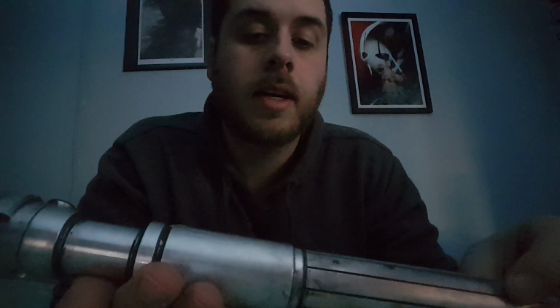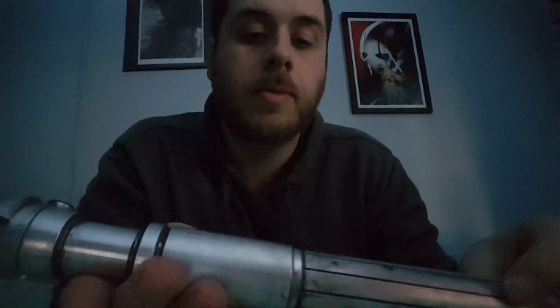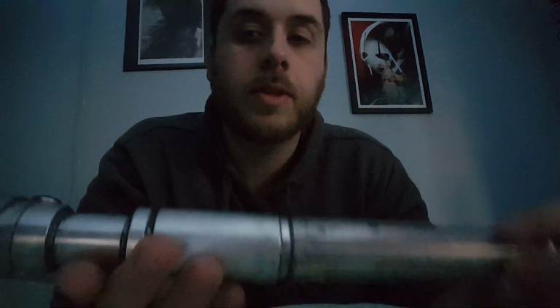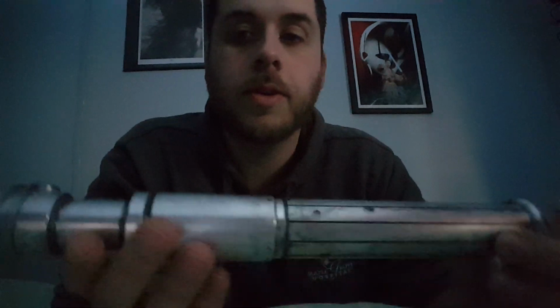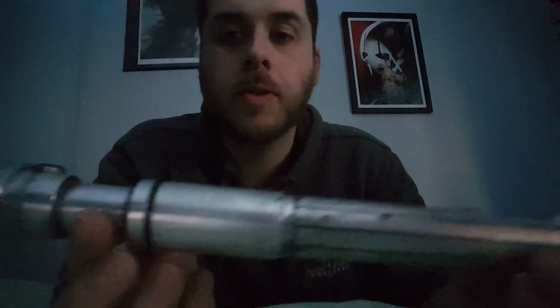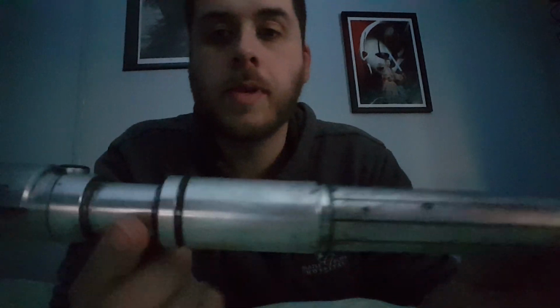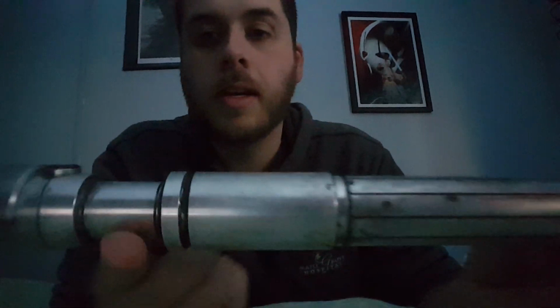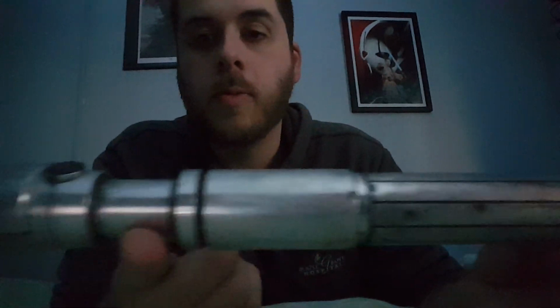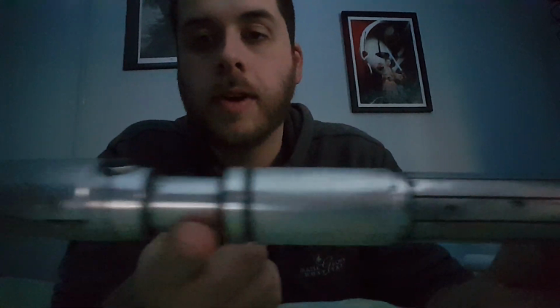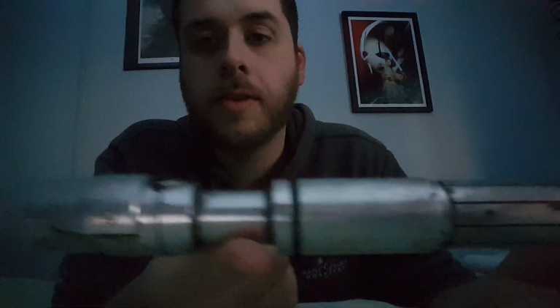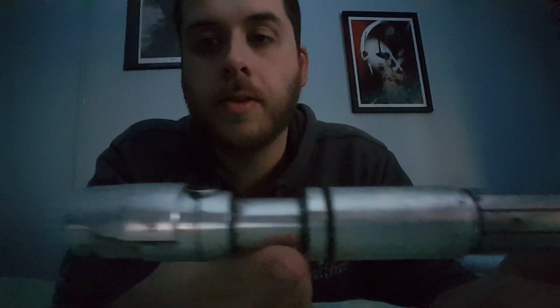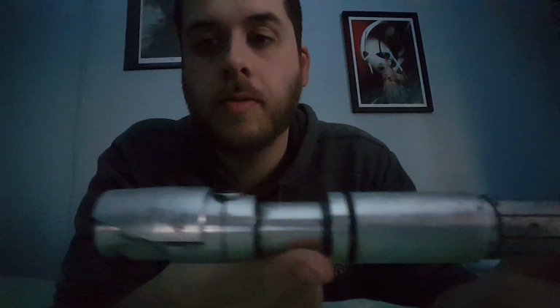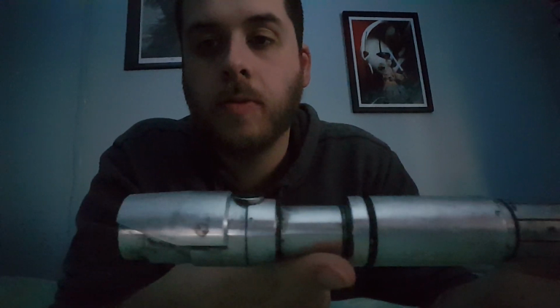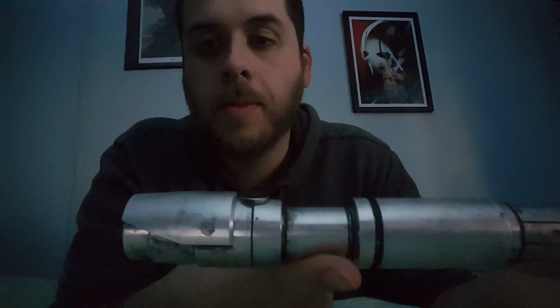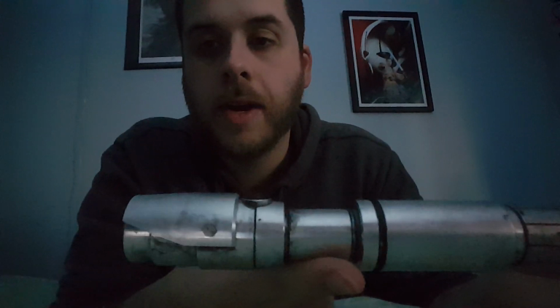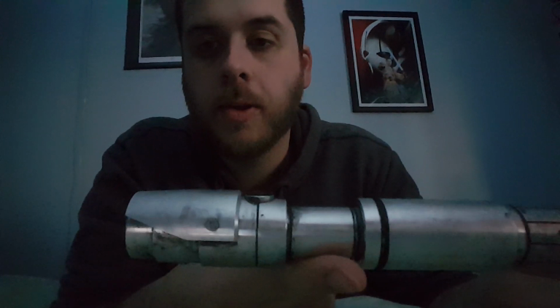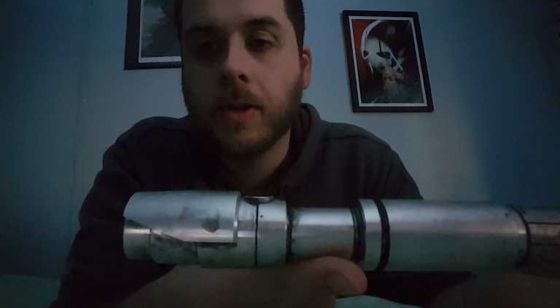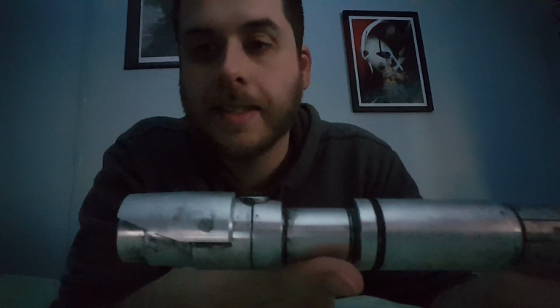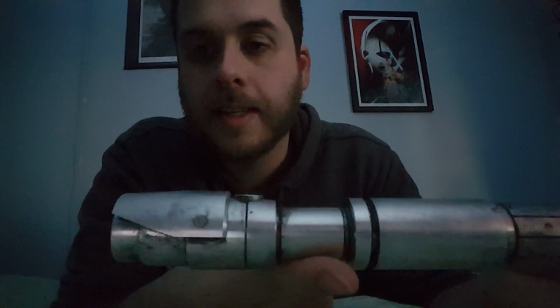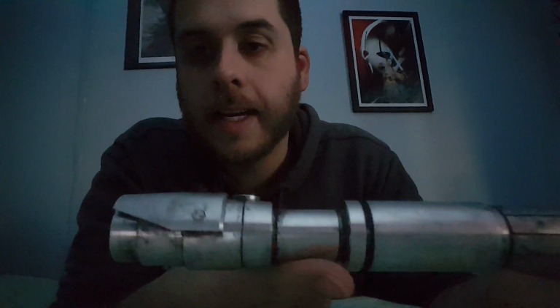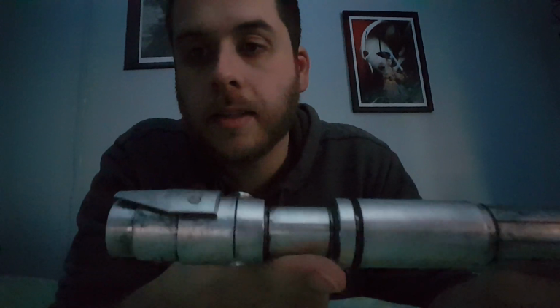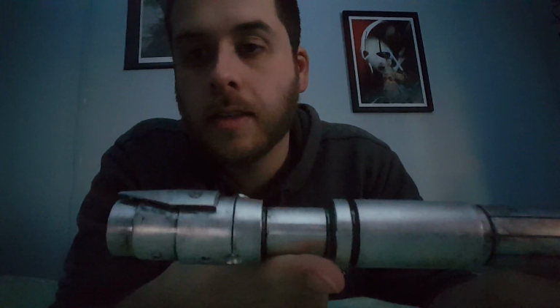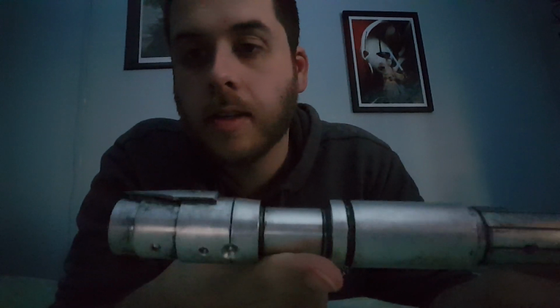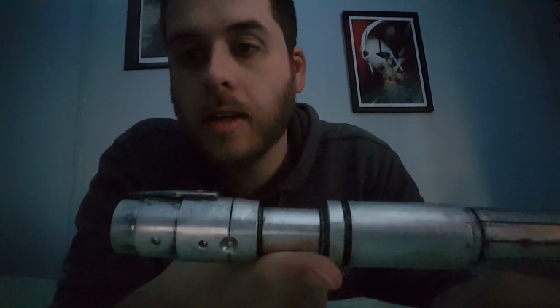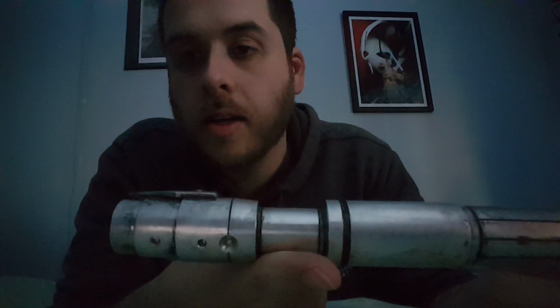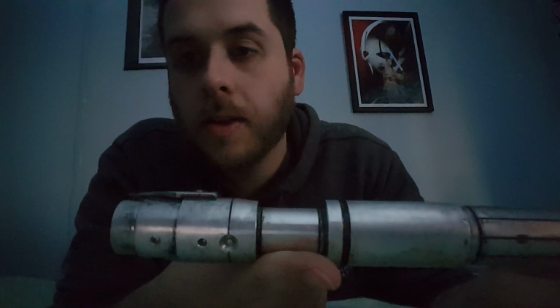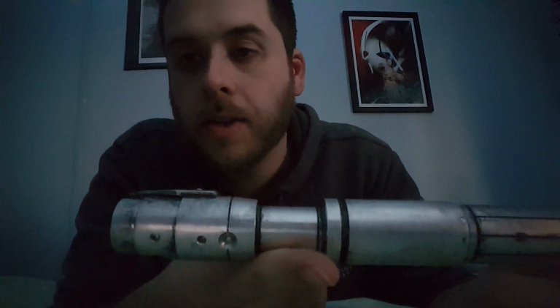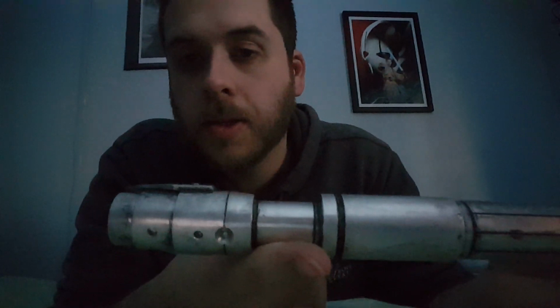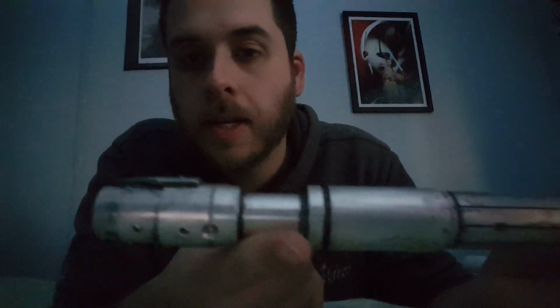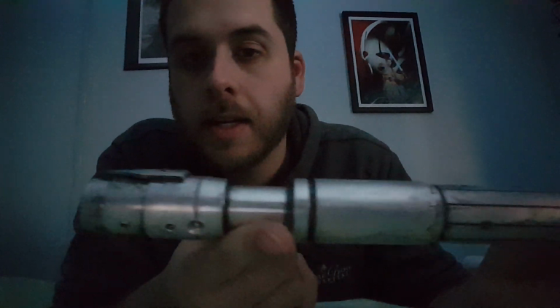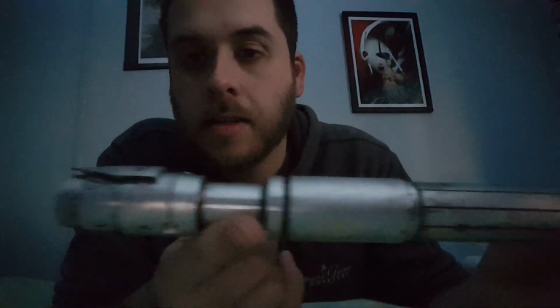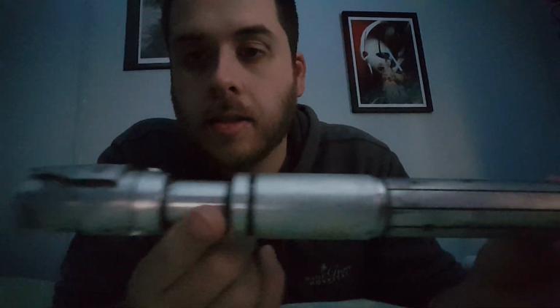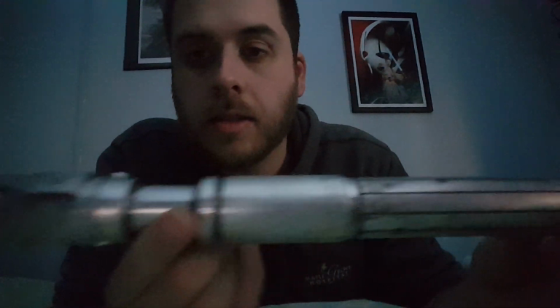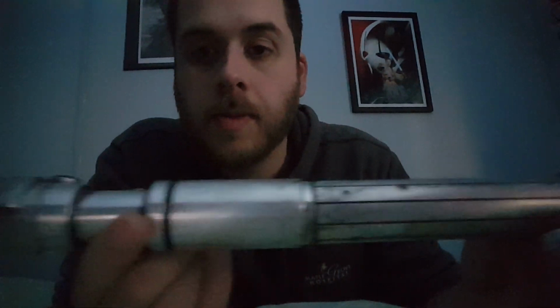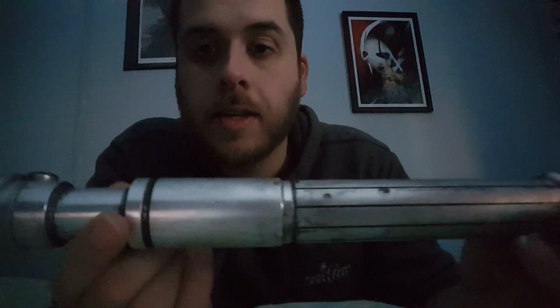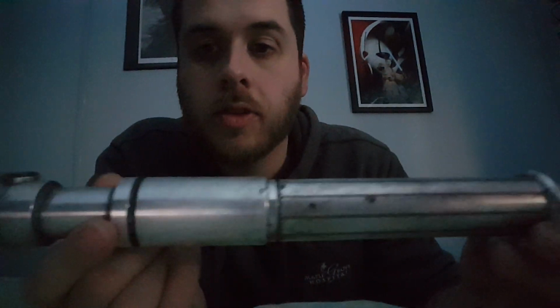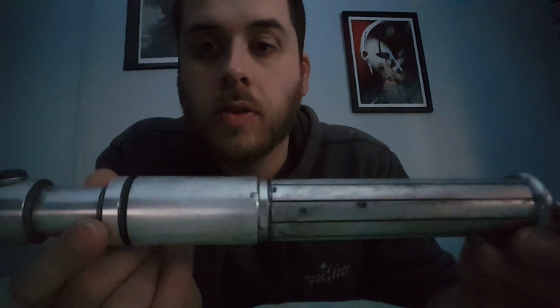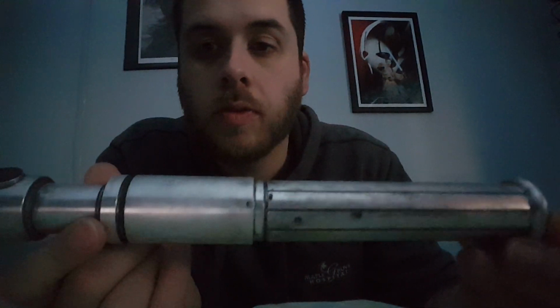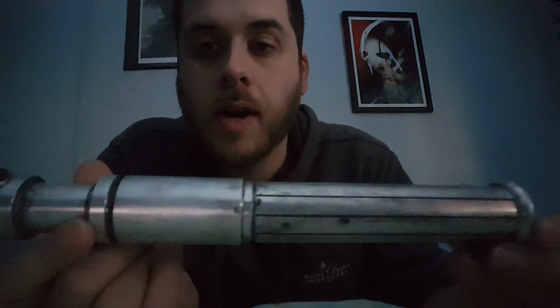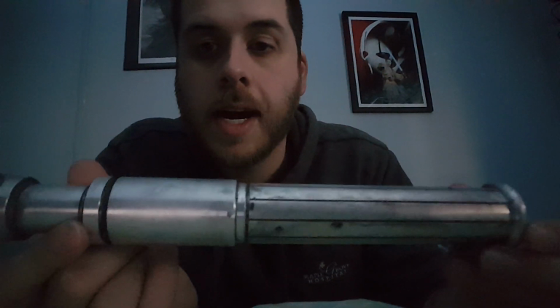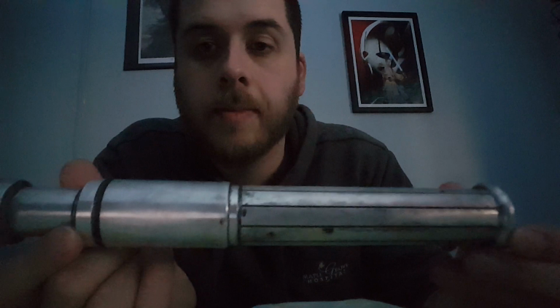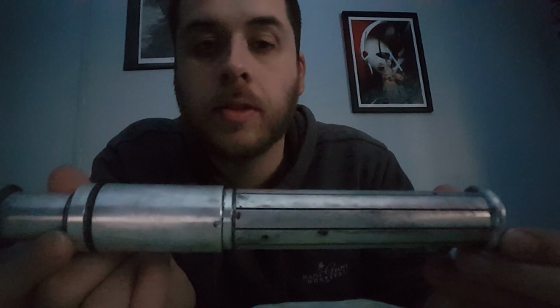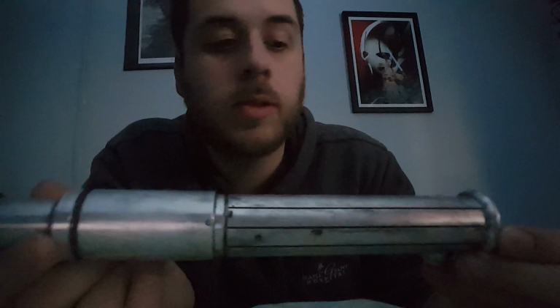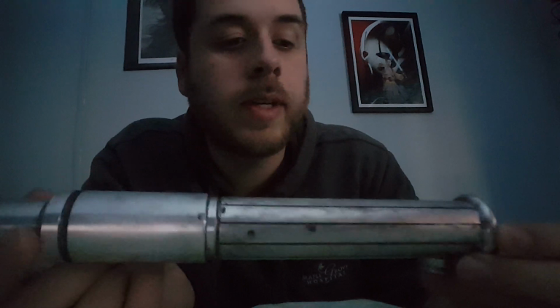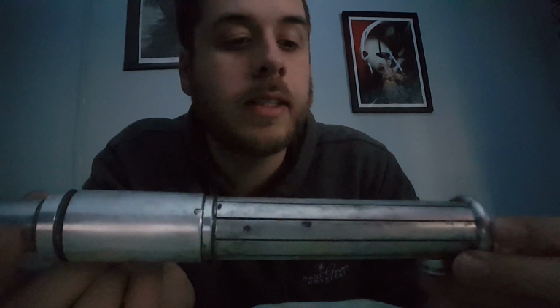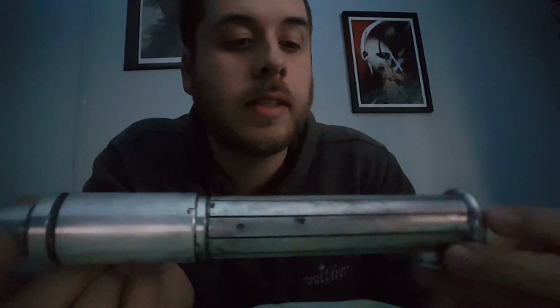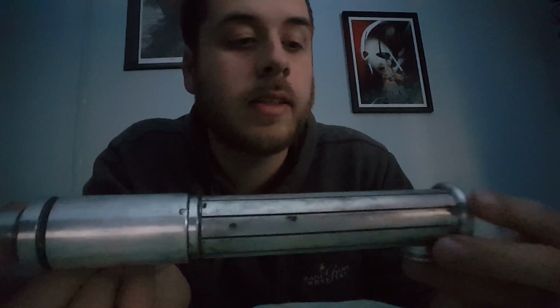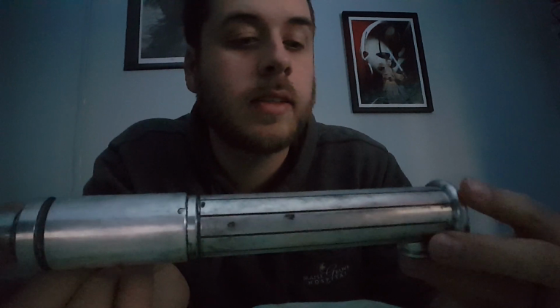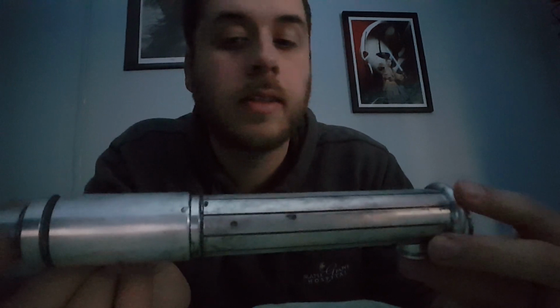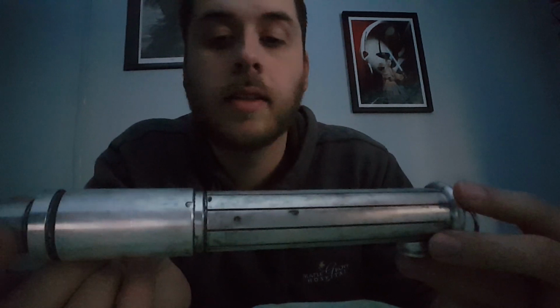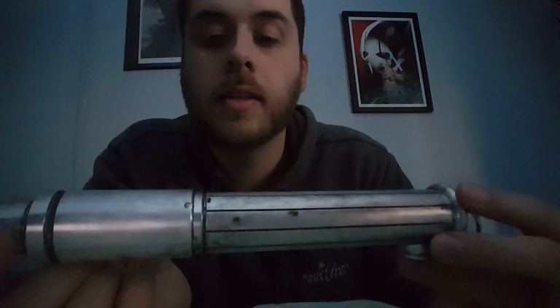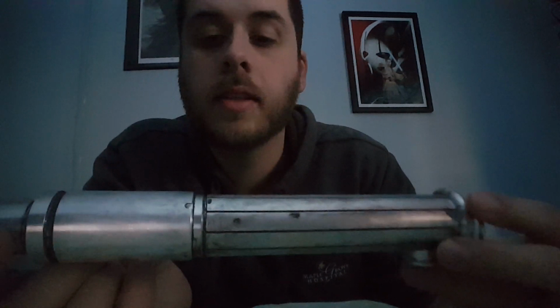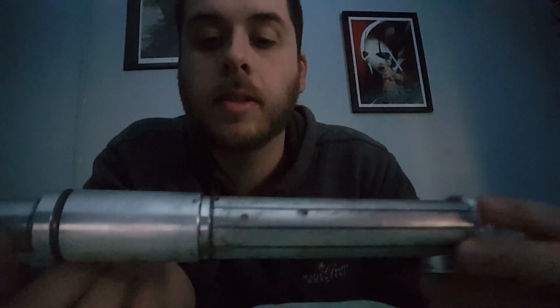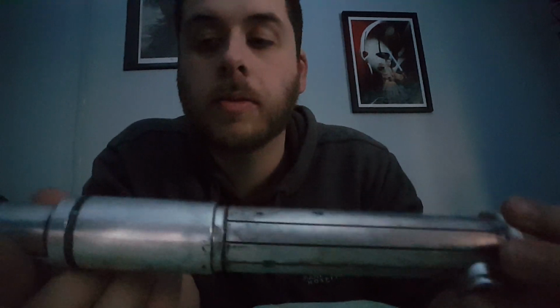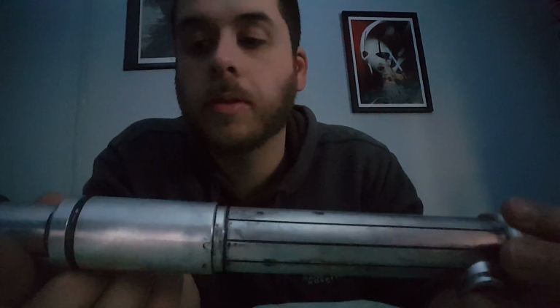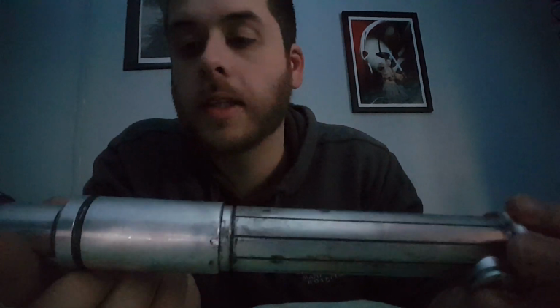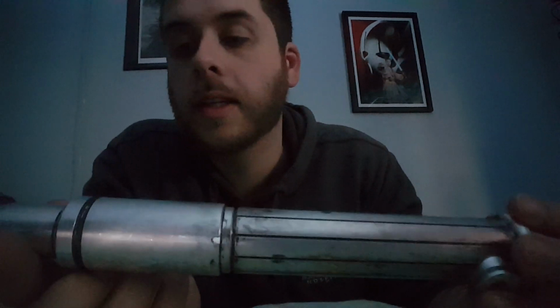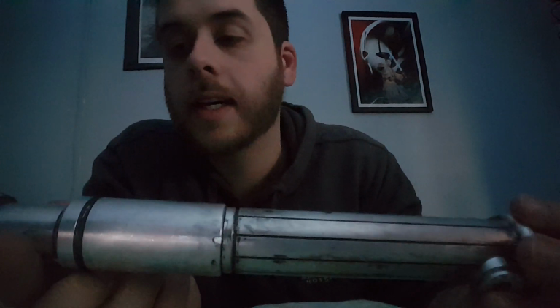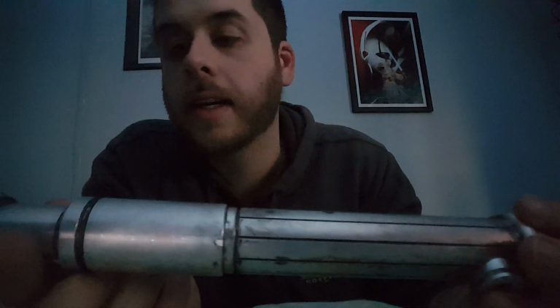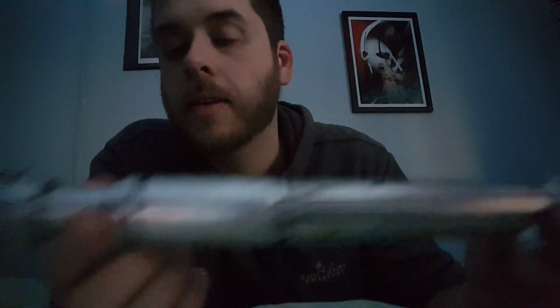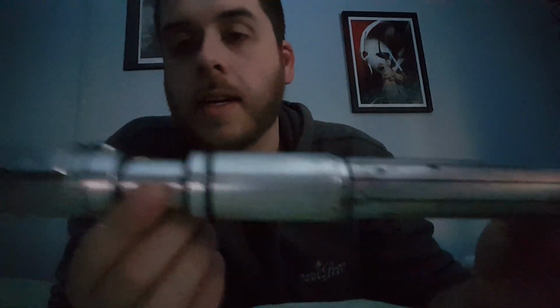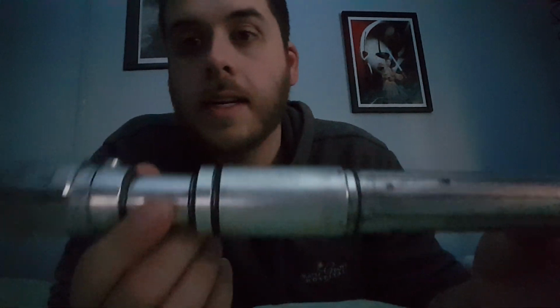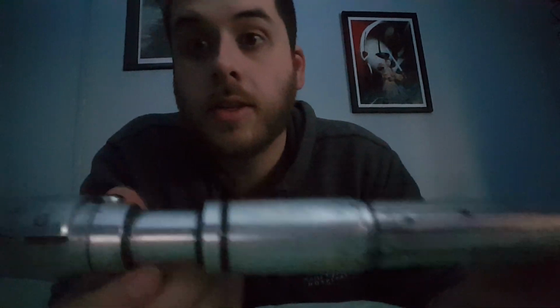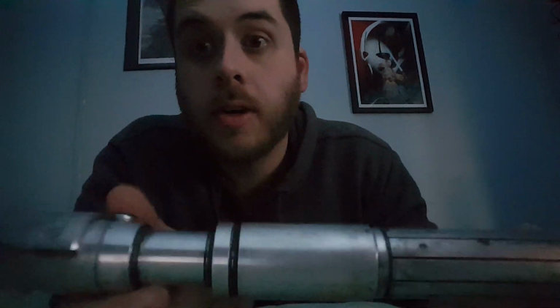It's also medium-weathered. While my other one is light, this one has some nice grime to it. I really like it.